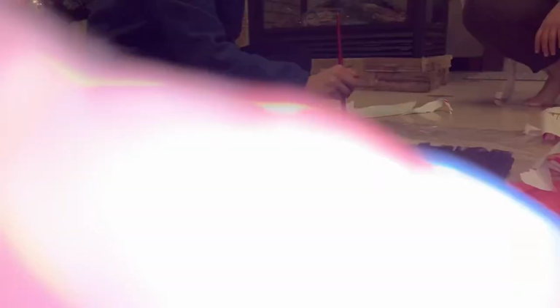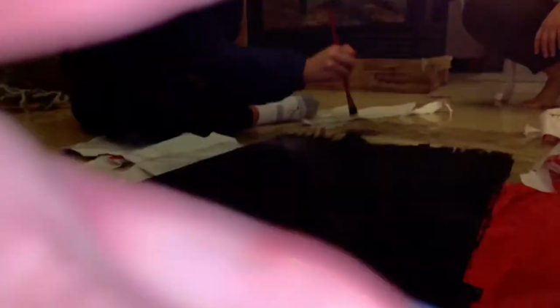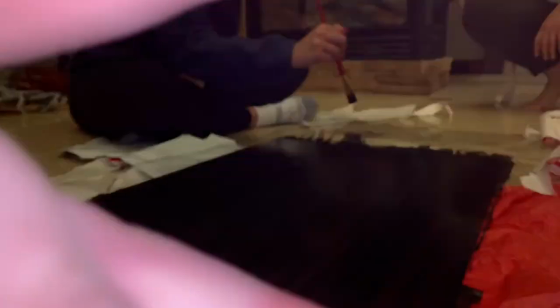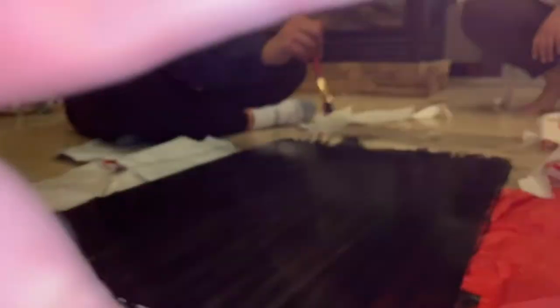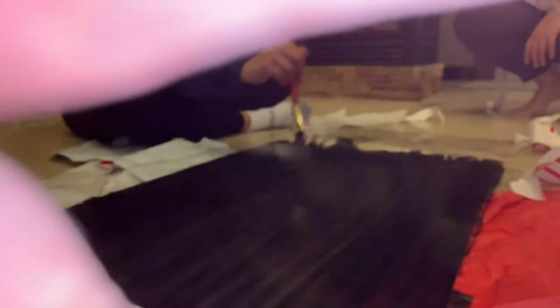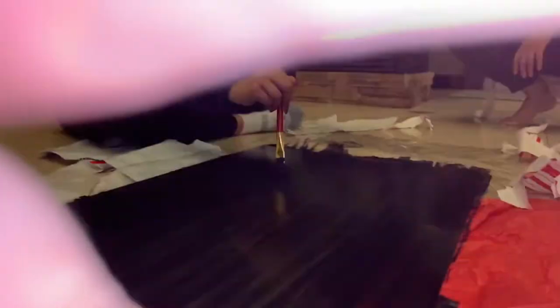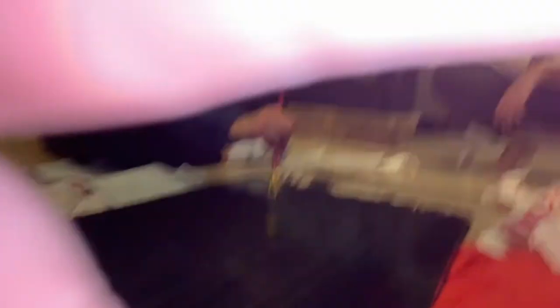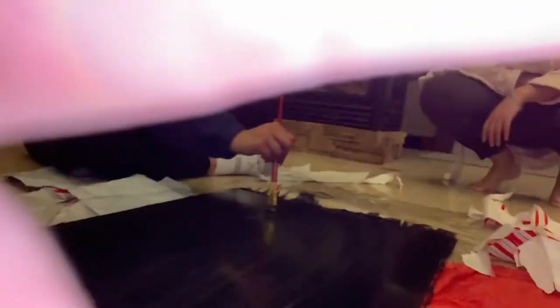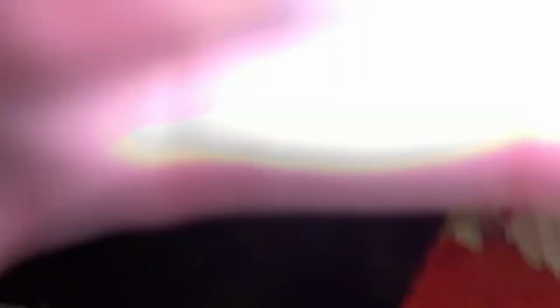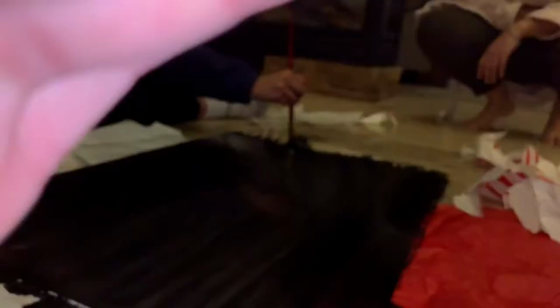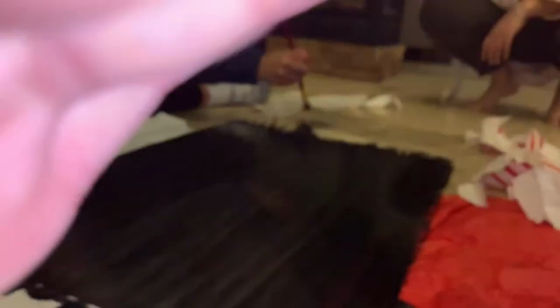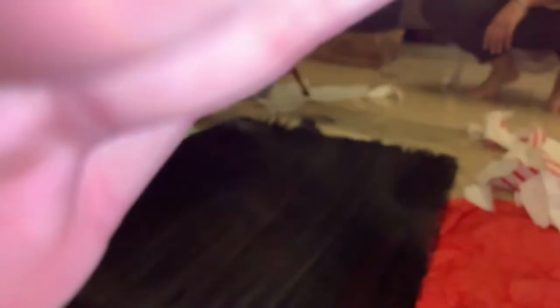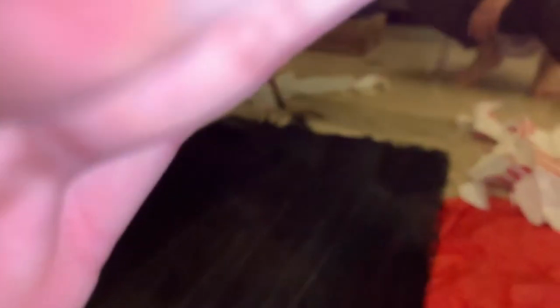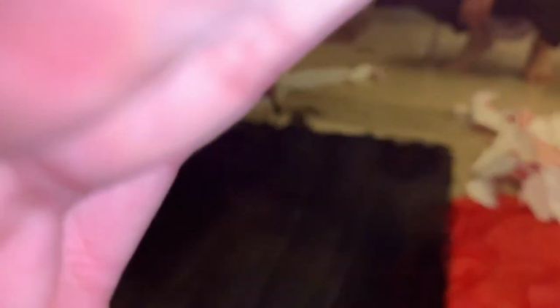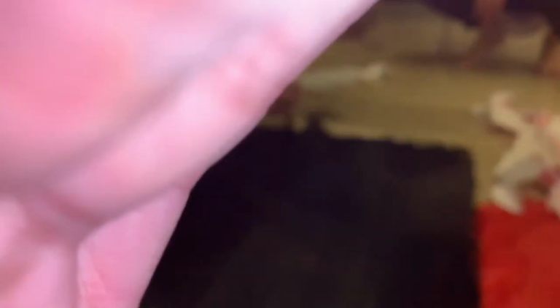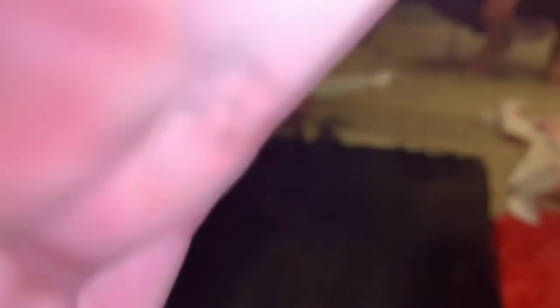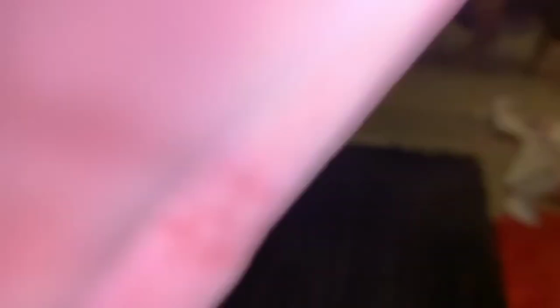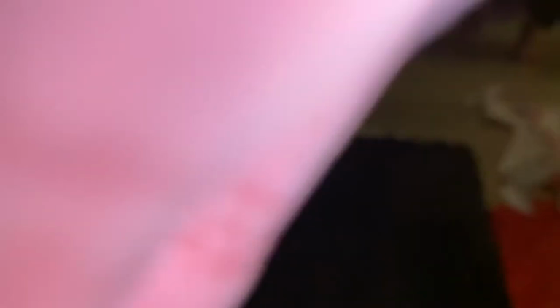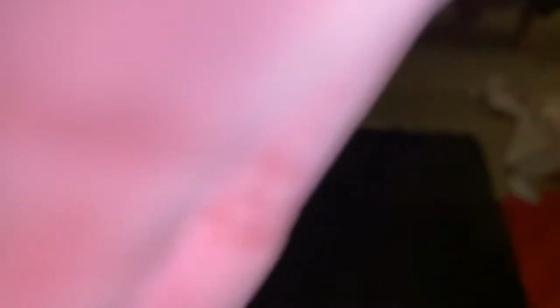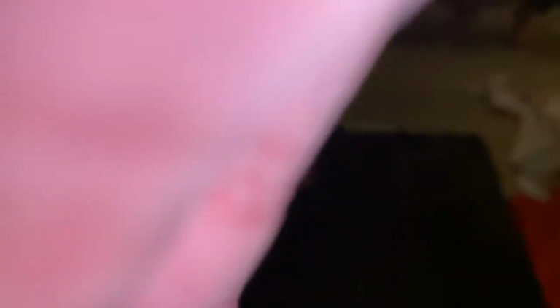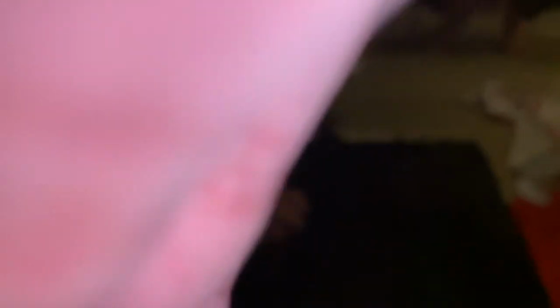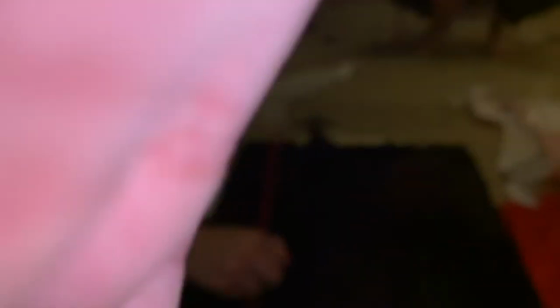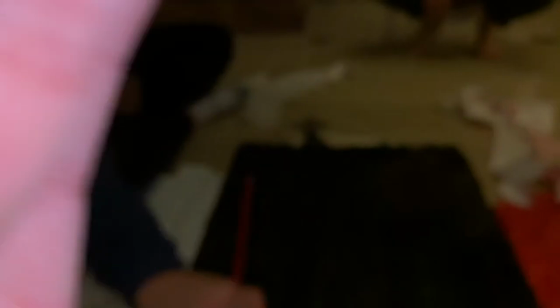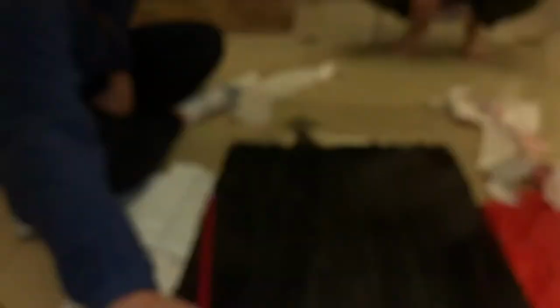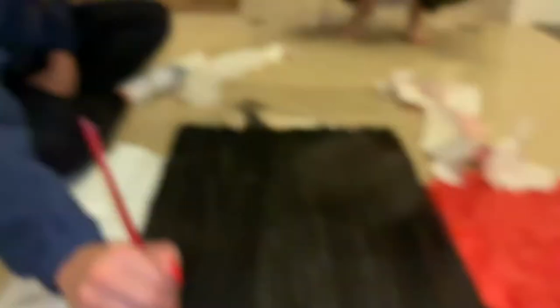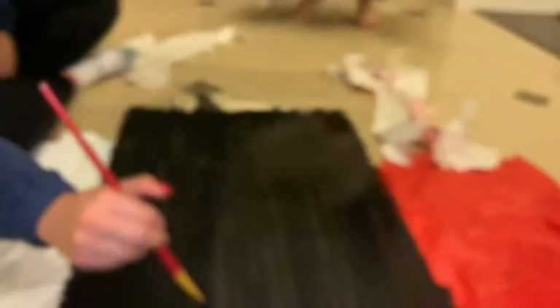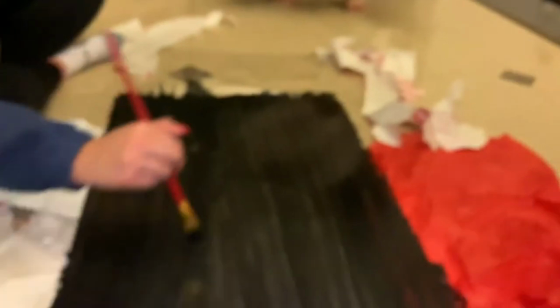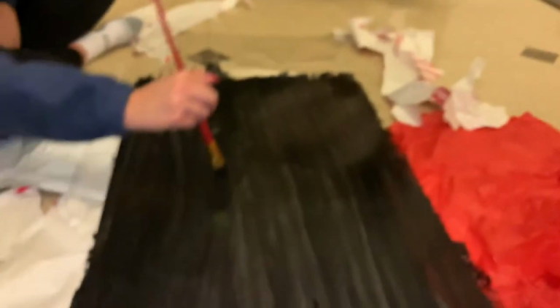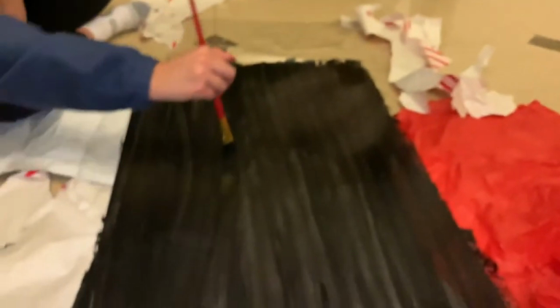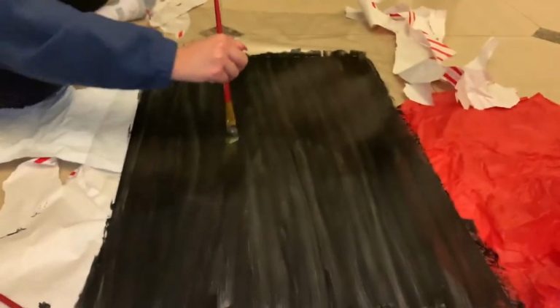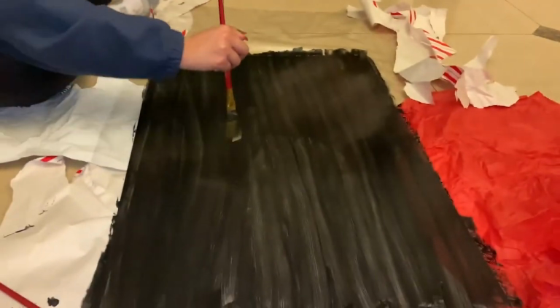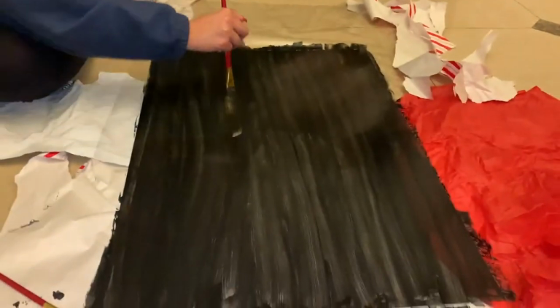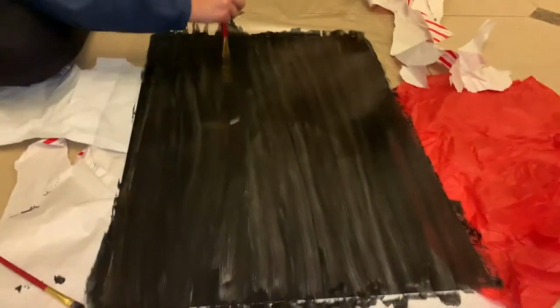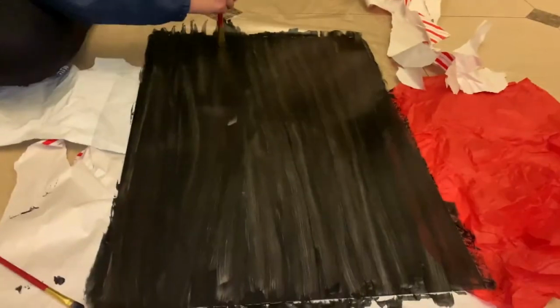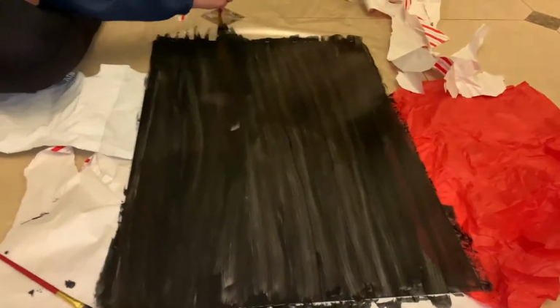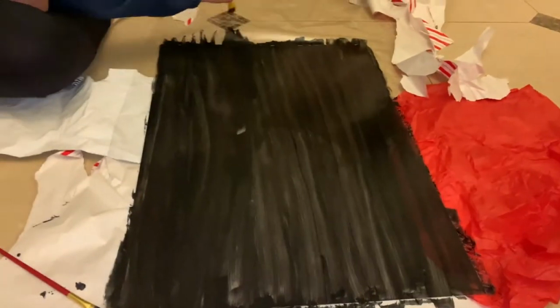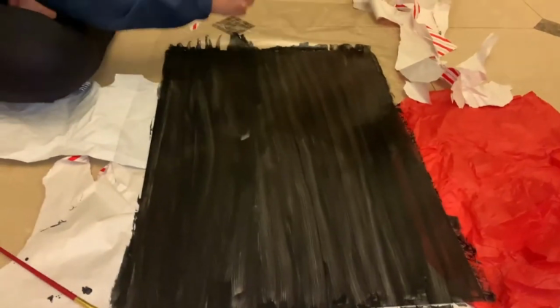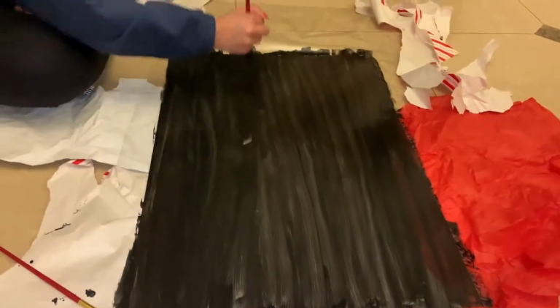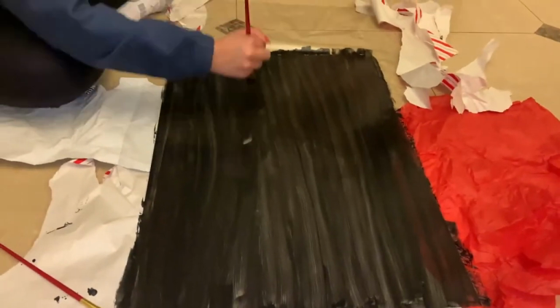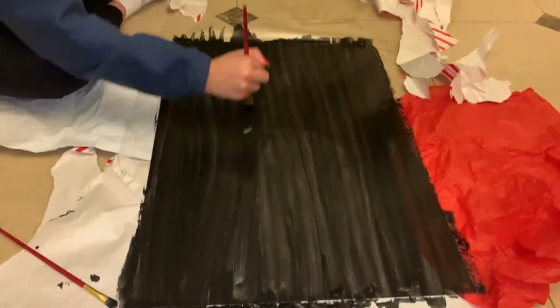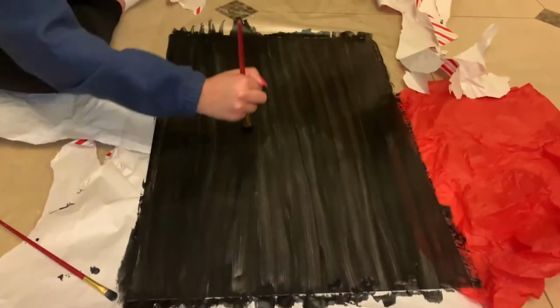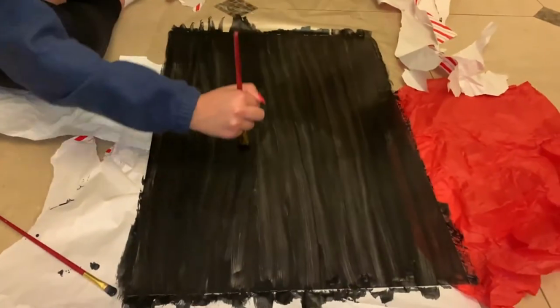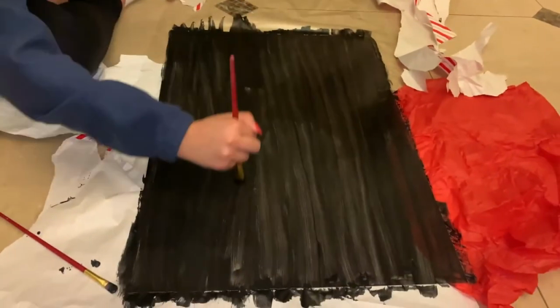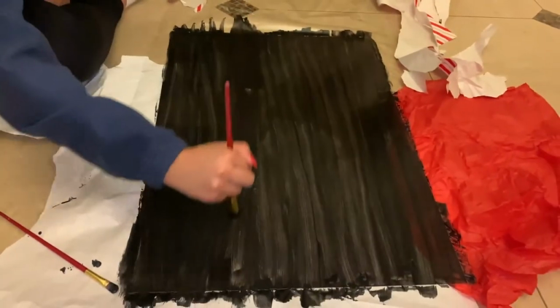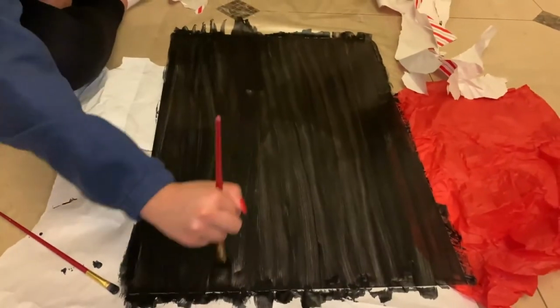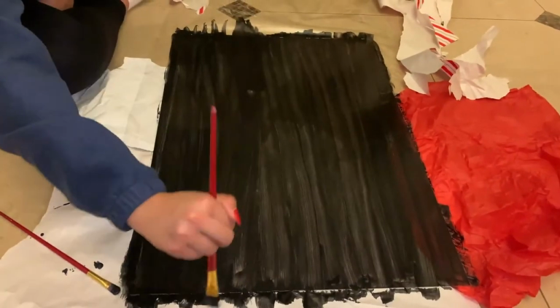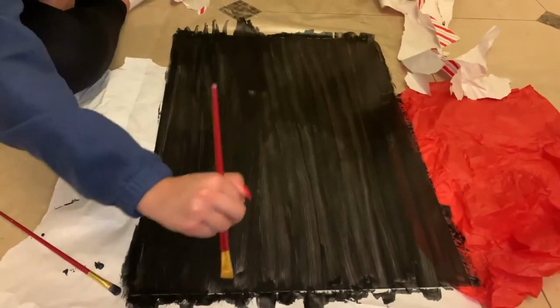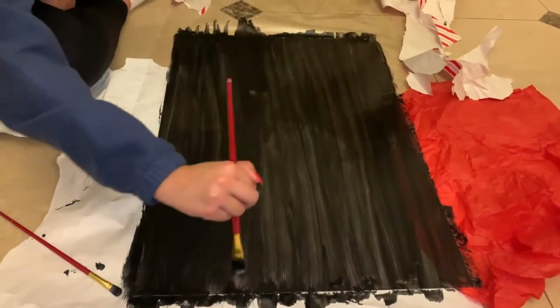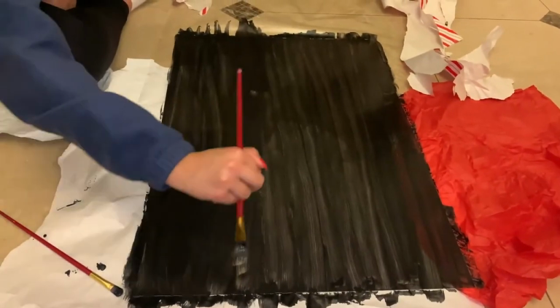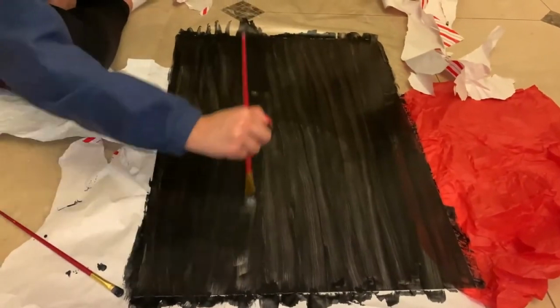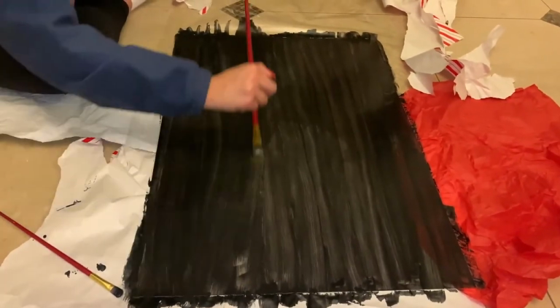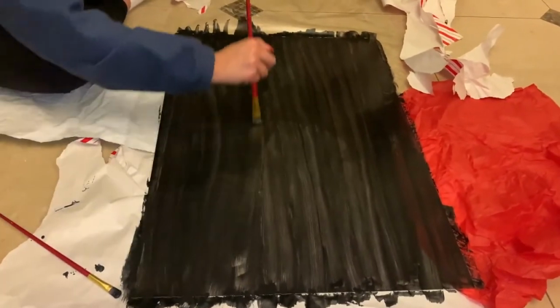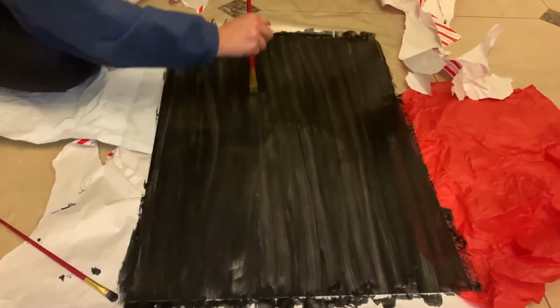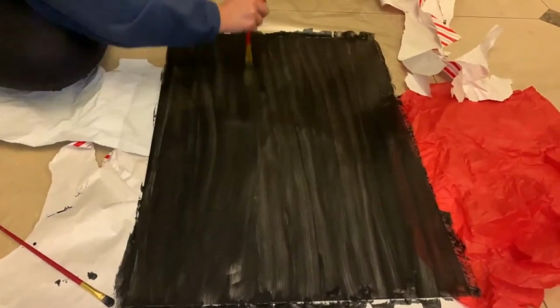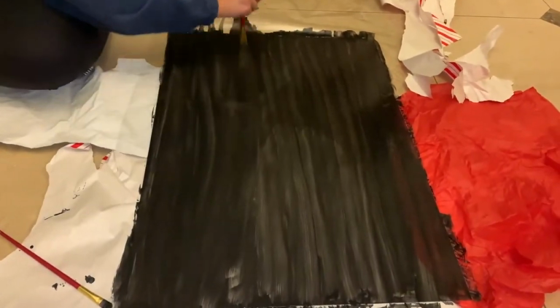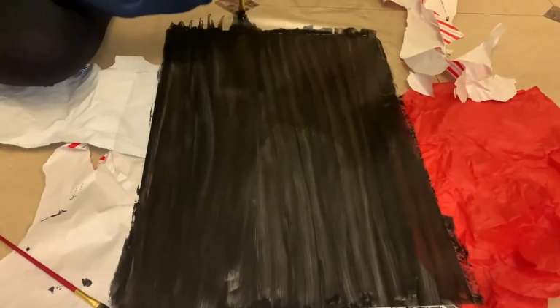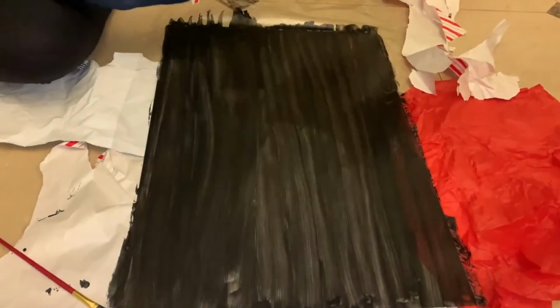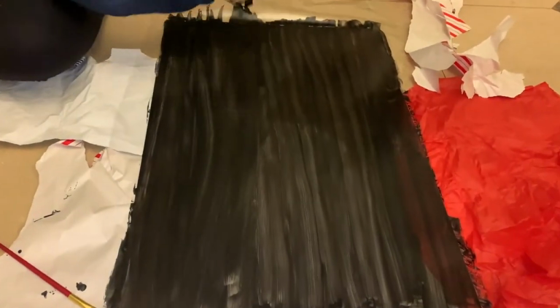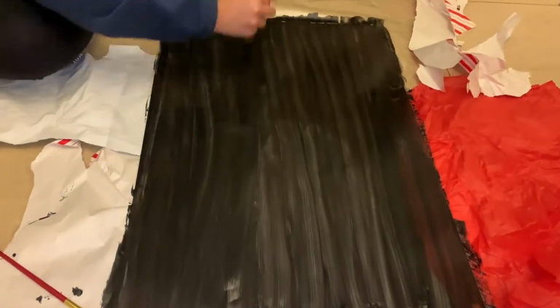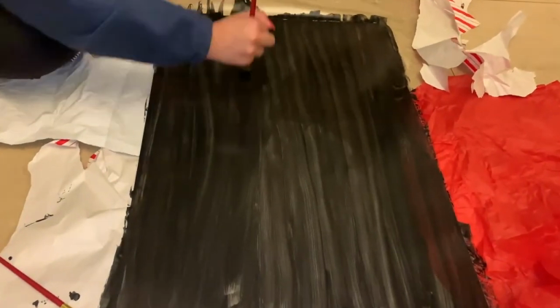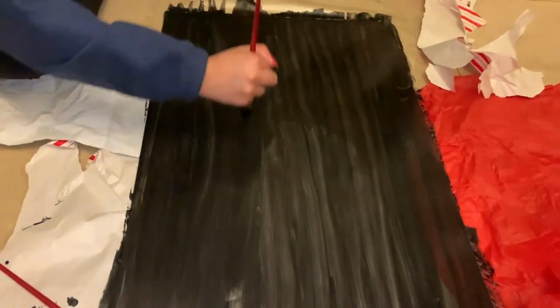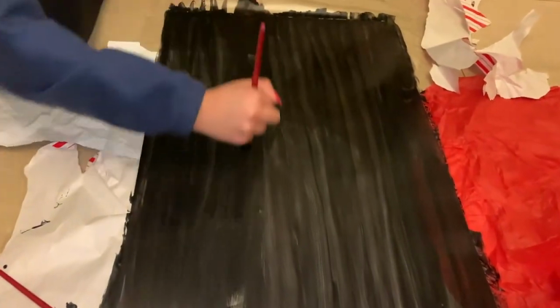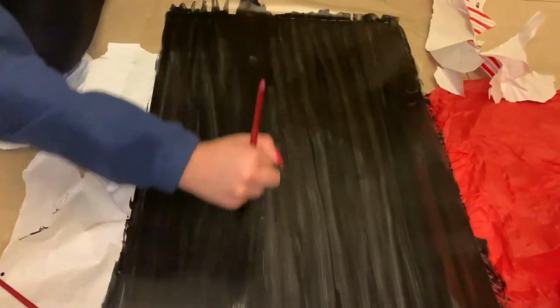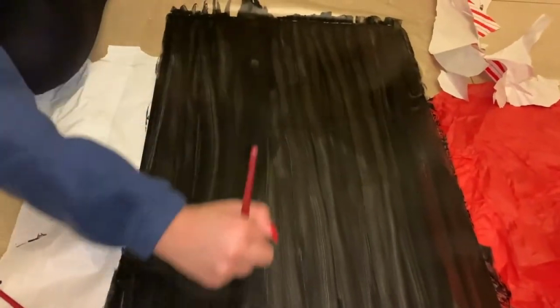I'm just showing you guys the first layer. You can see the glass peeking behind the paint, but it just needs to dry up and then I can go in with more layers.